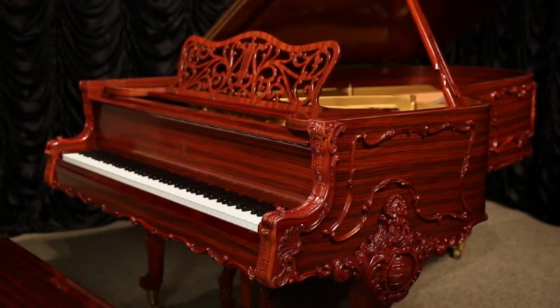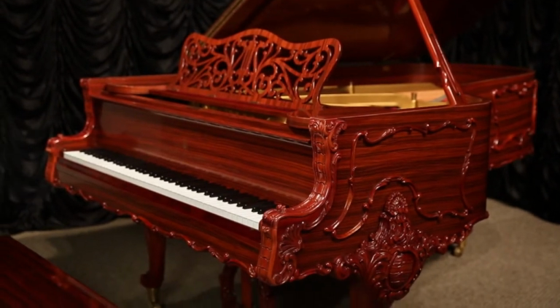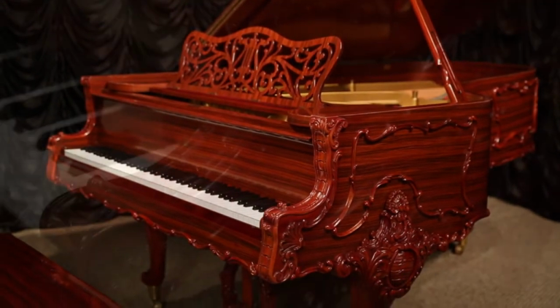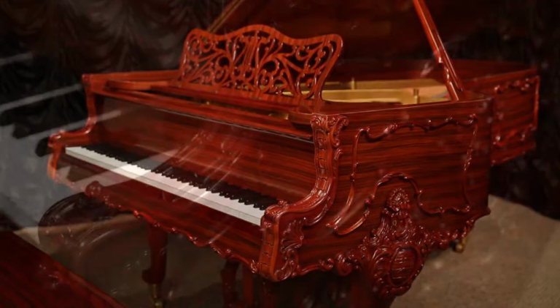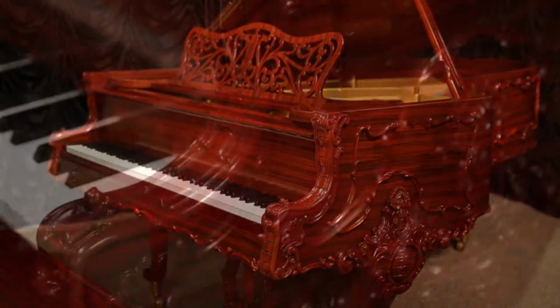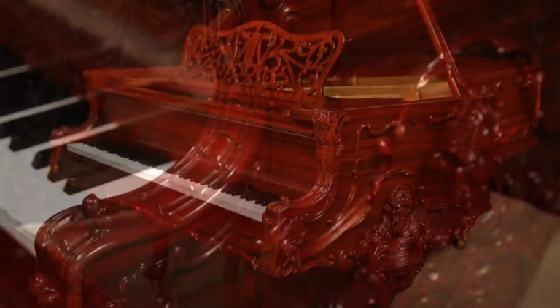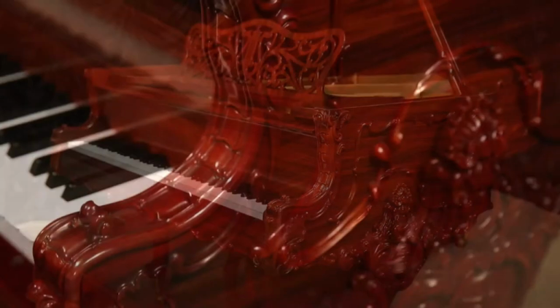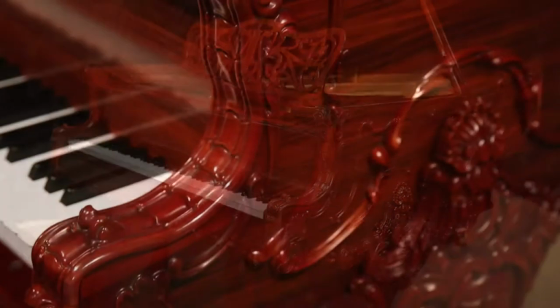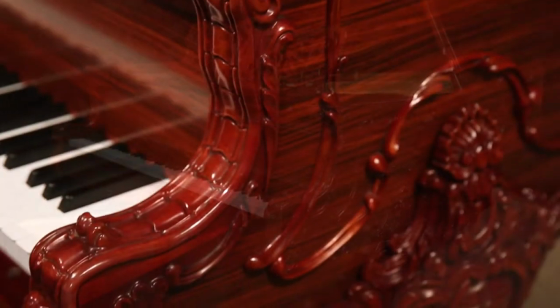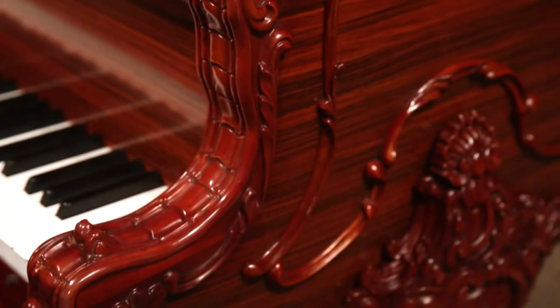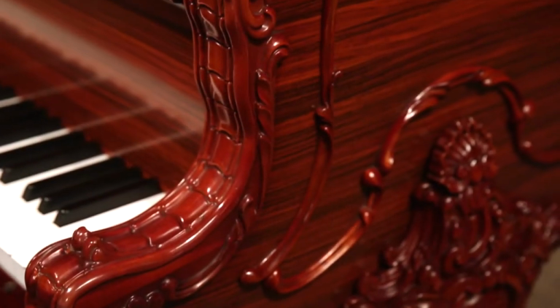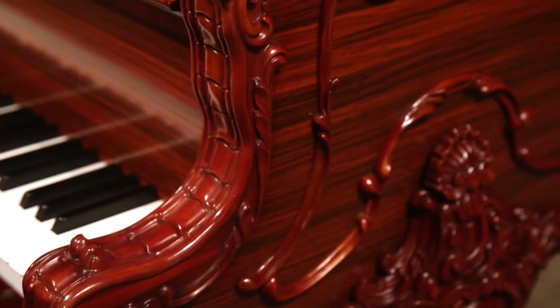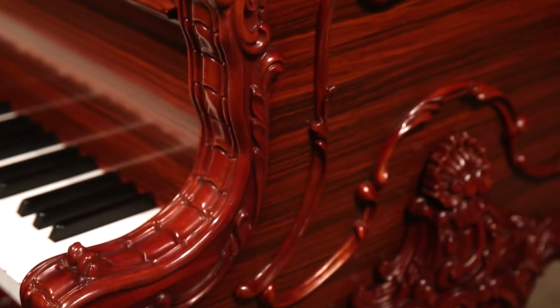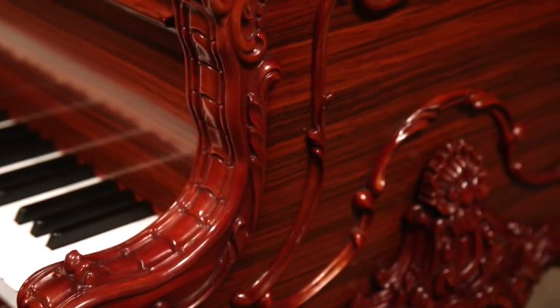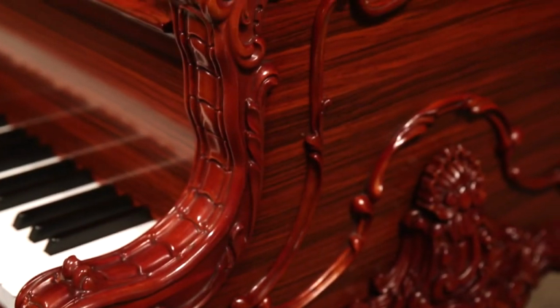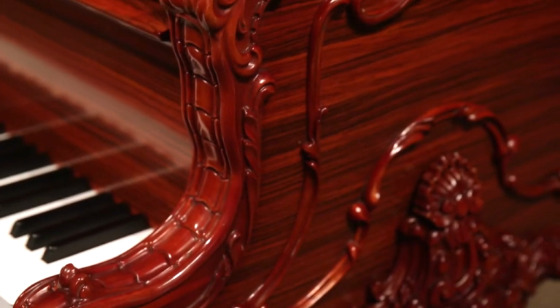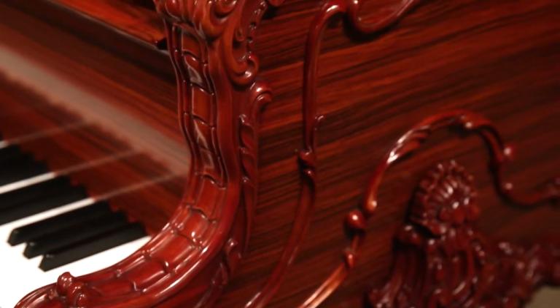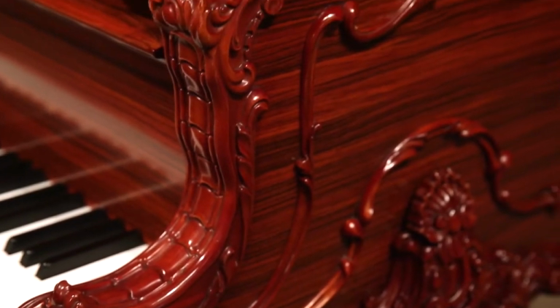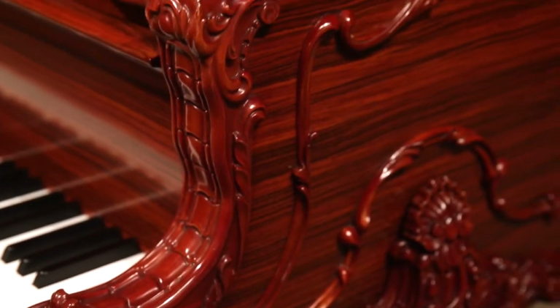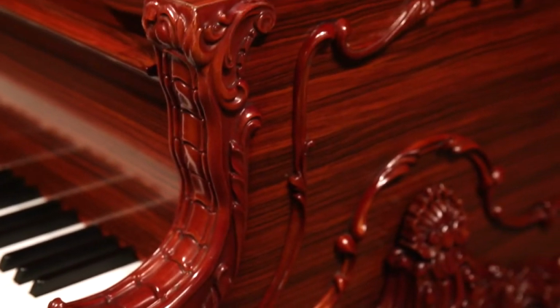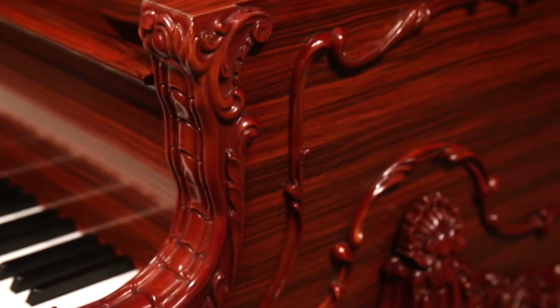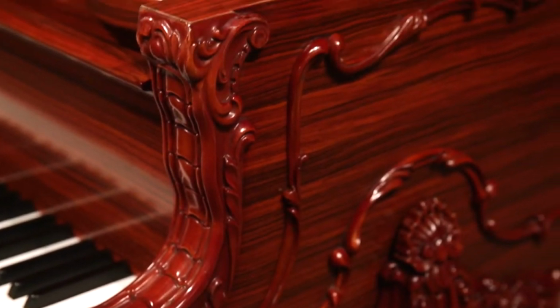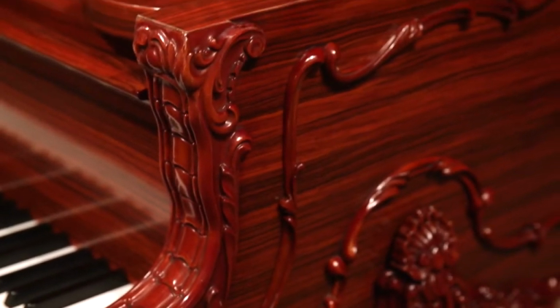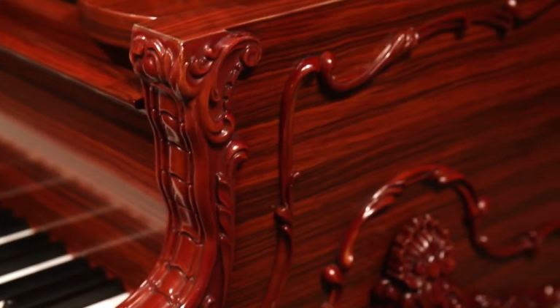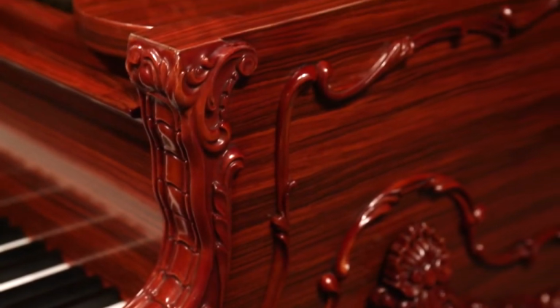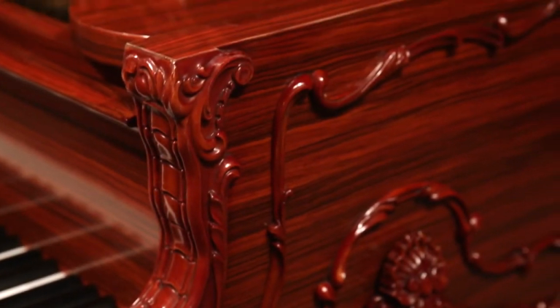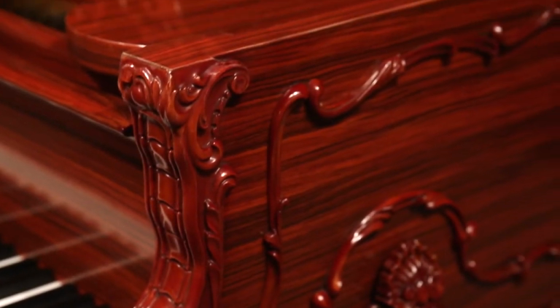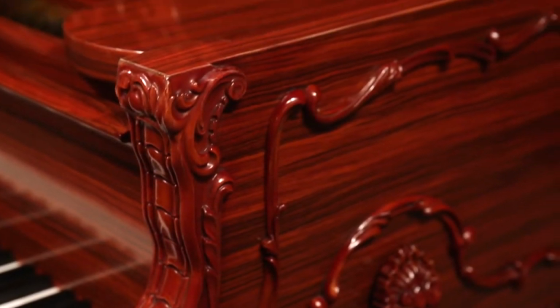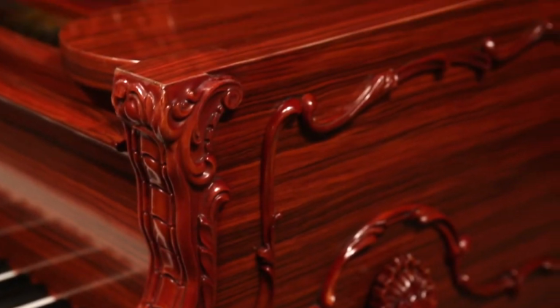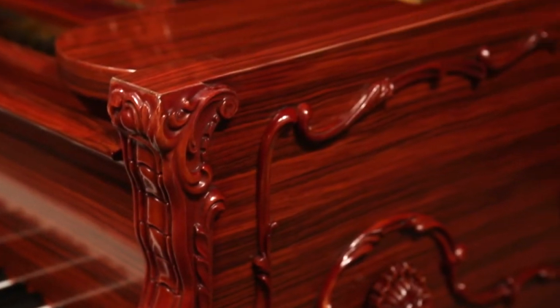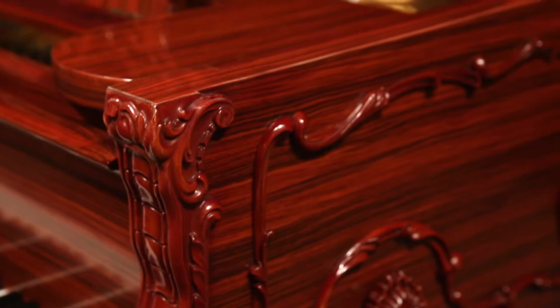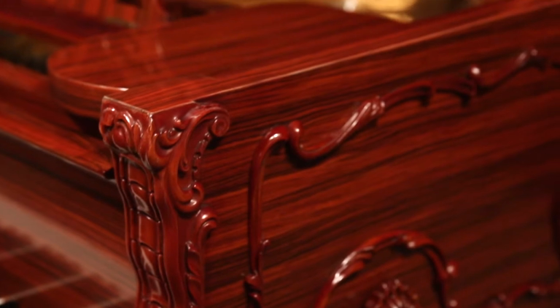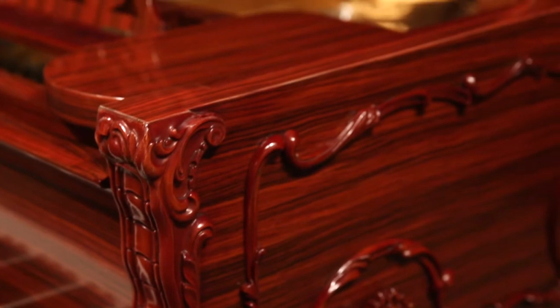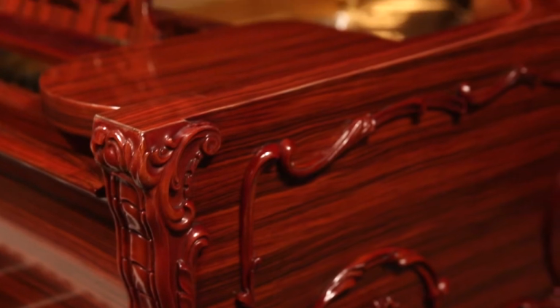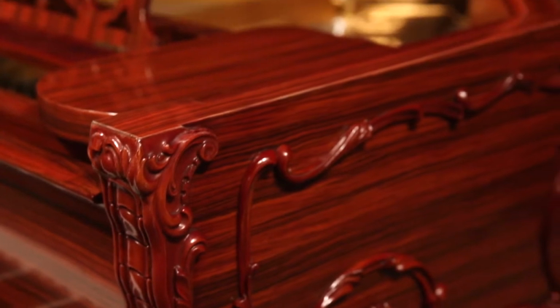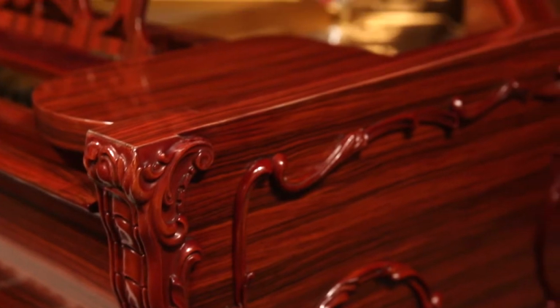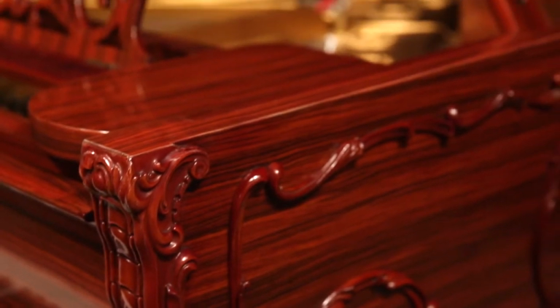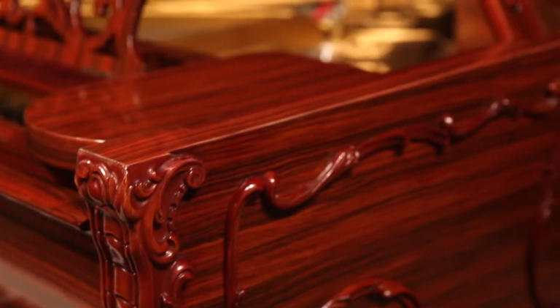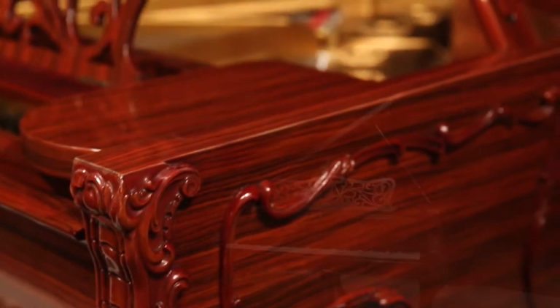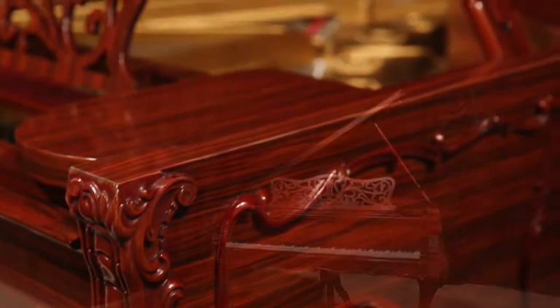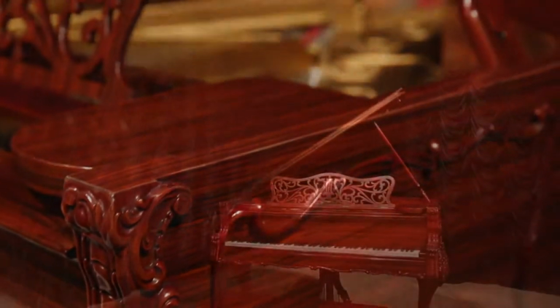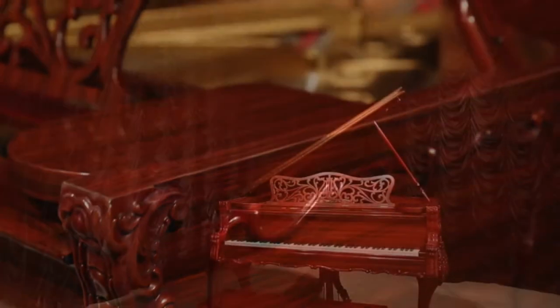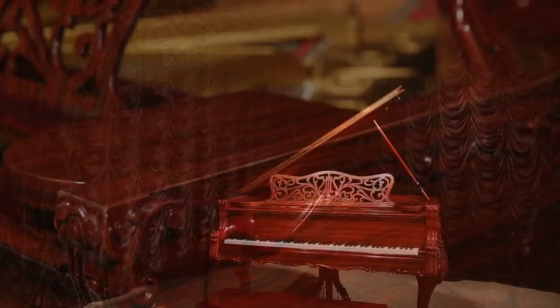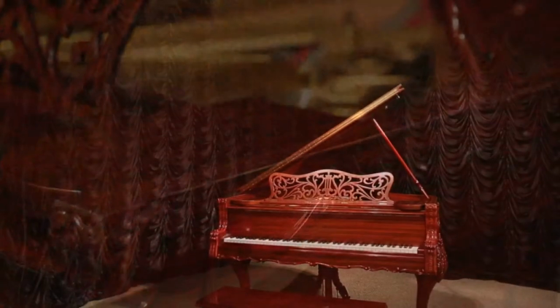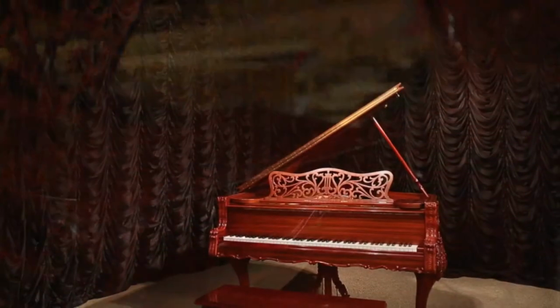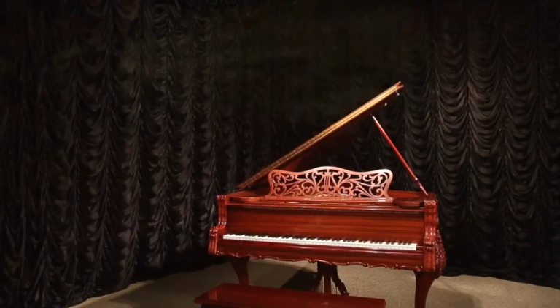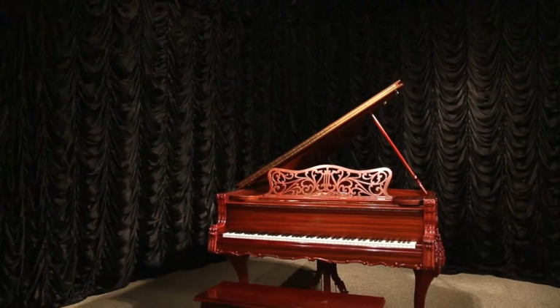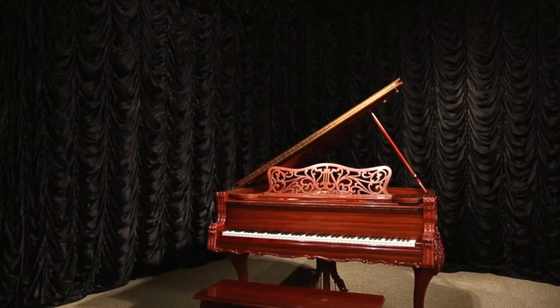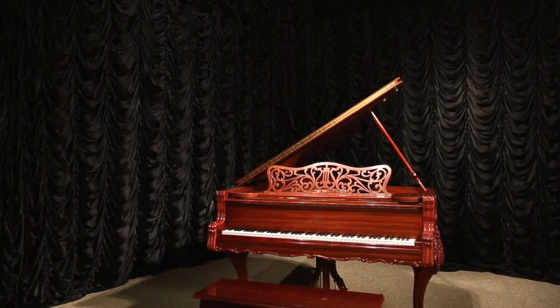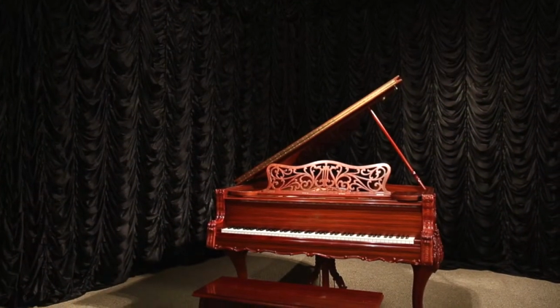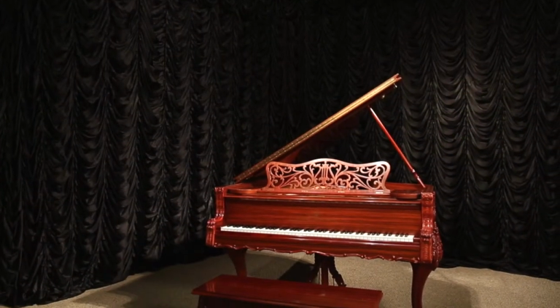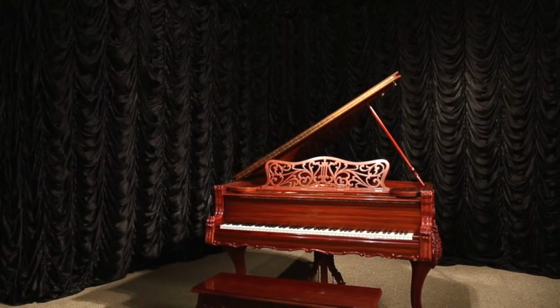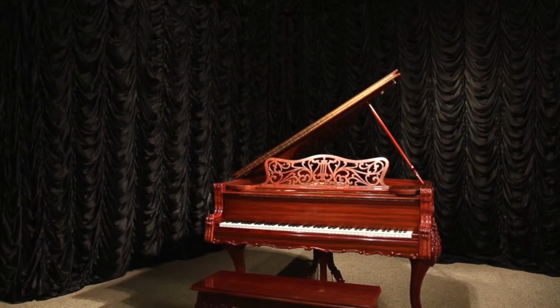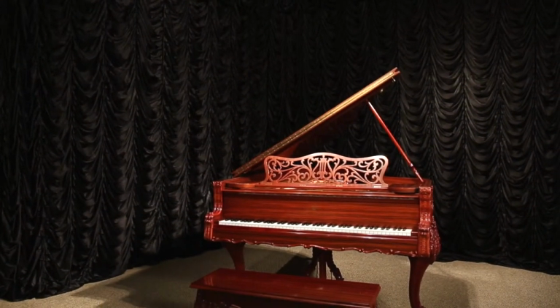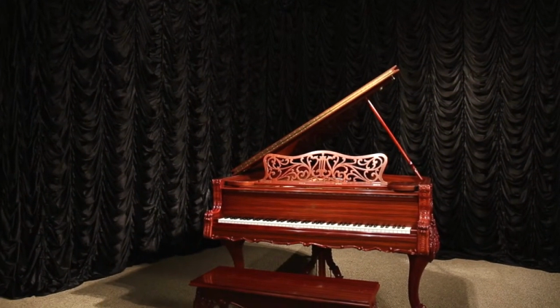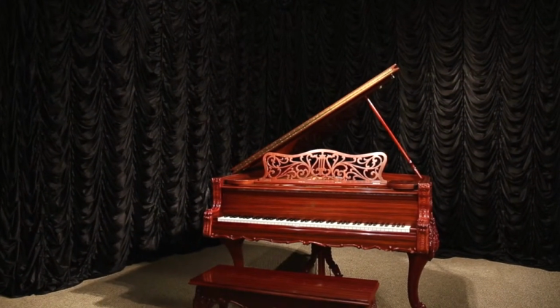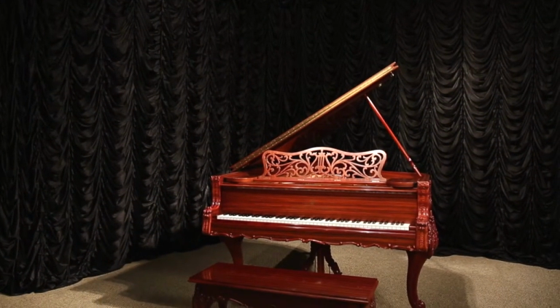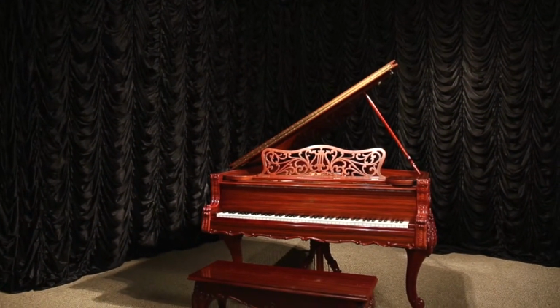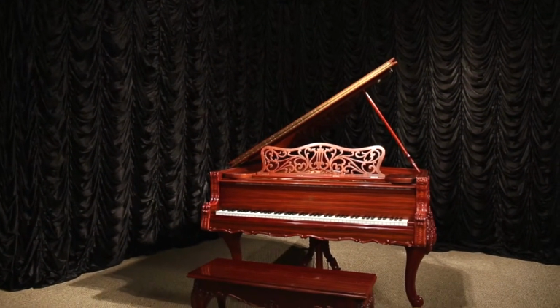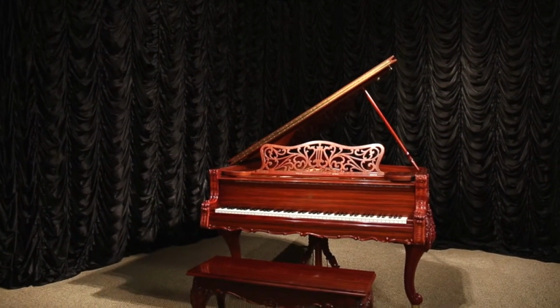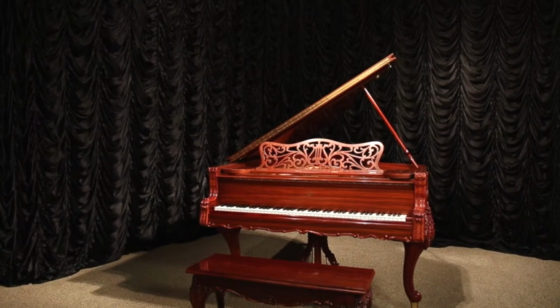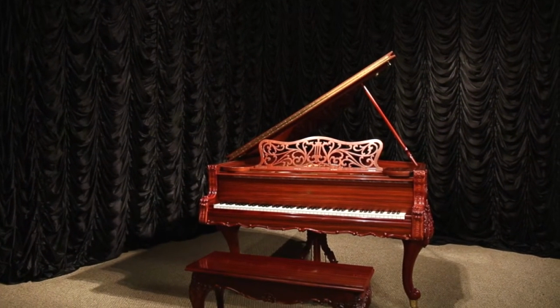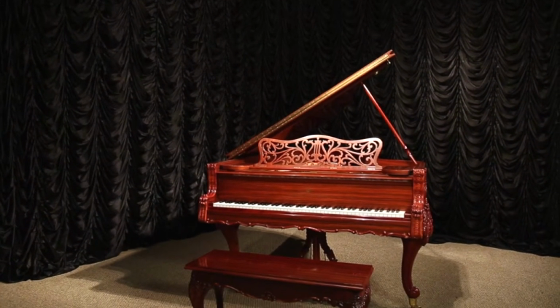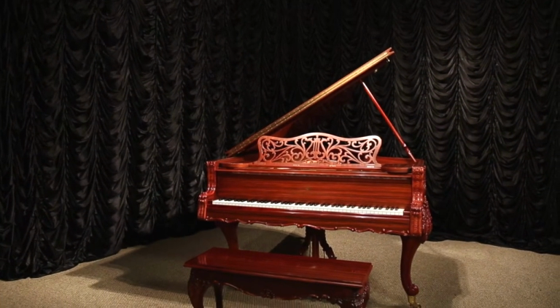Concert ready, the piano has been restored to like-new condition inside and out and will rival any new Steinway in tone and touch.